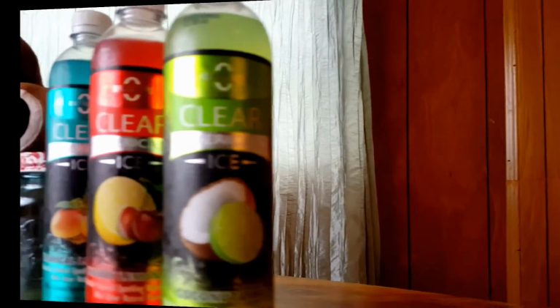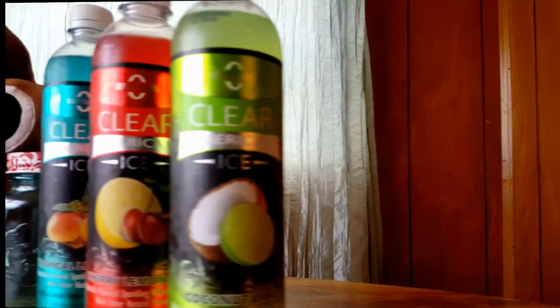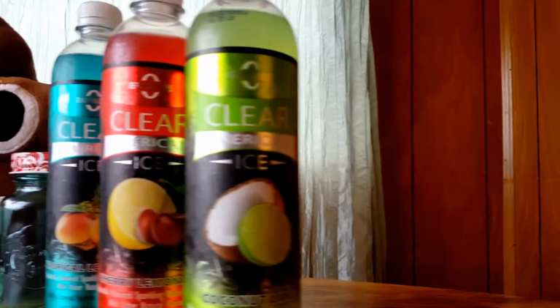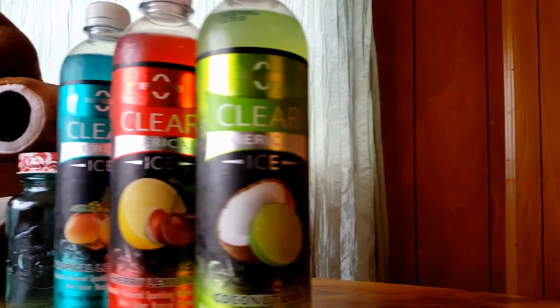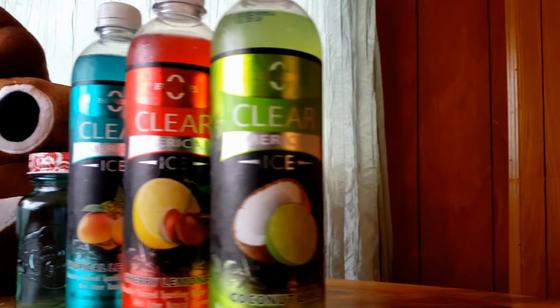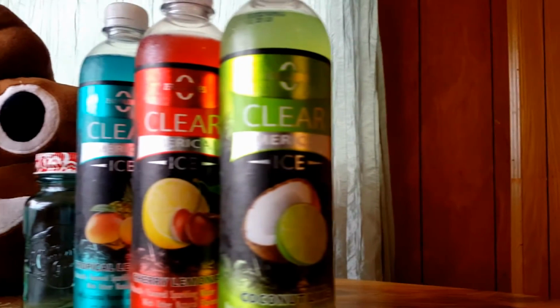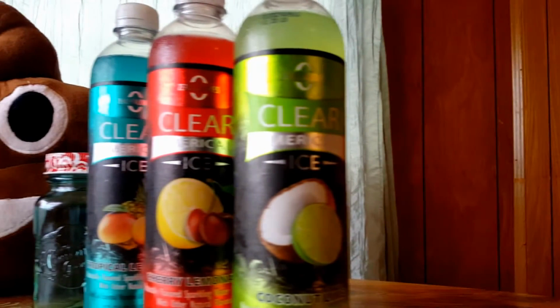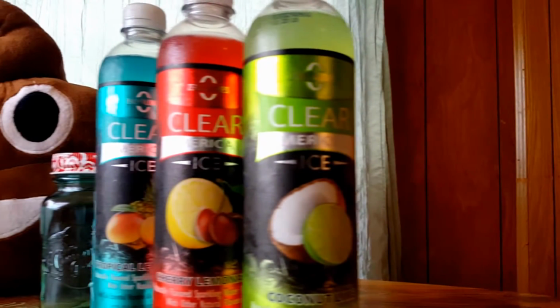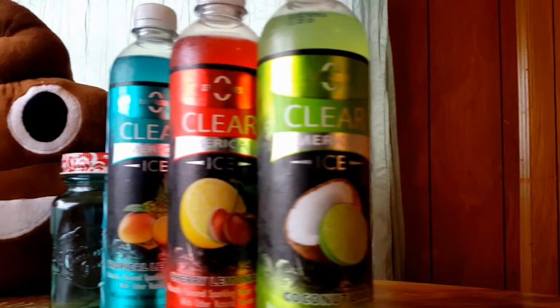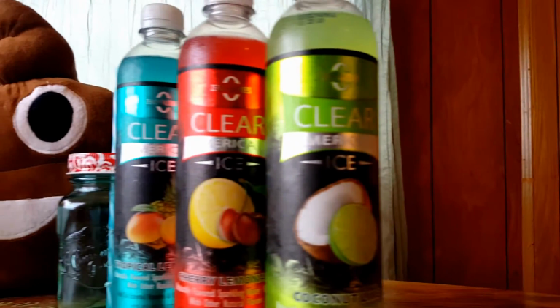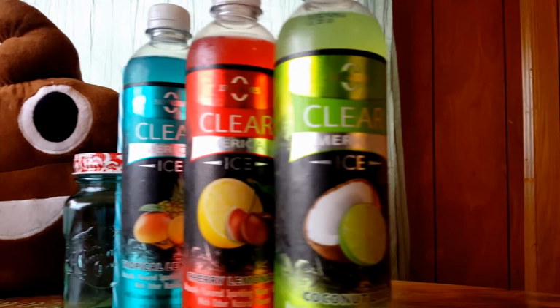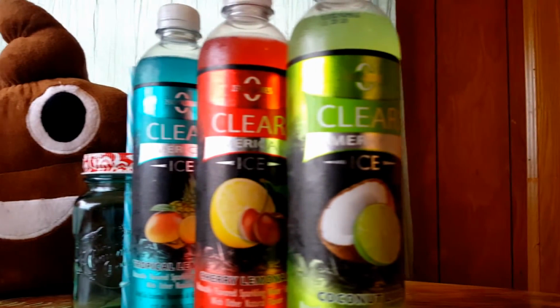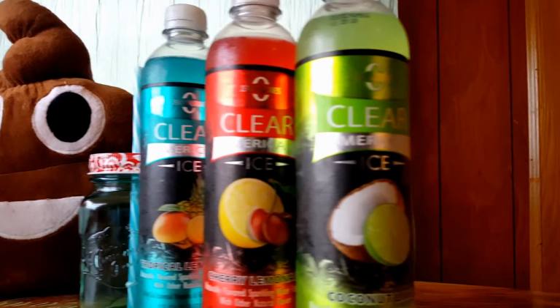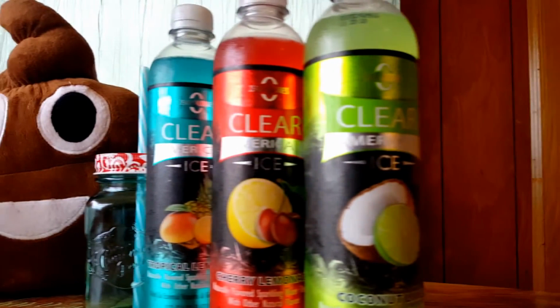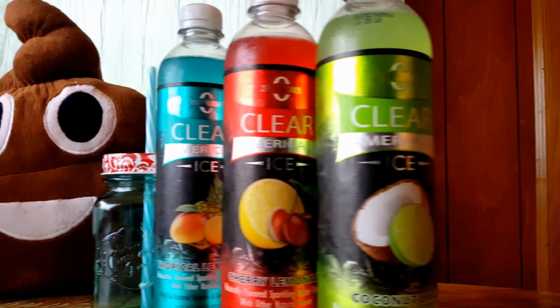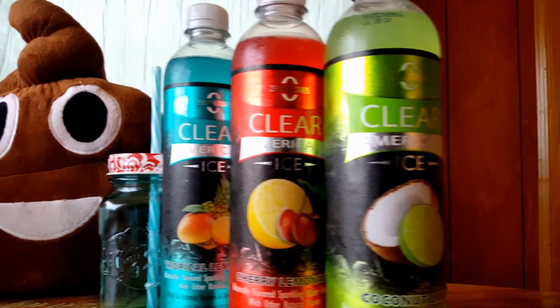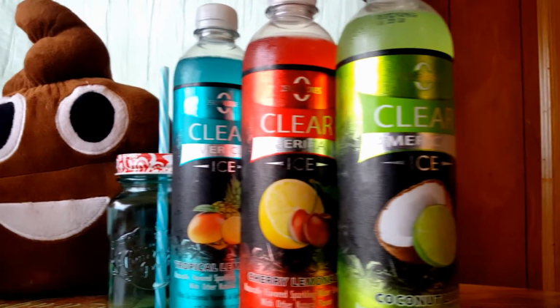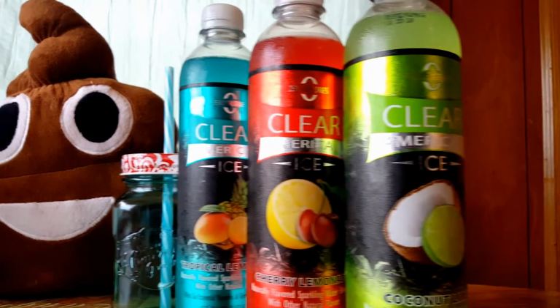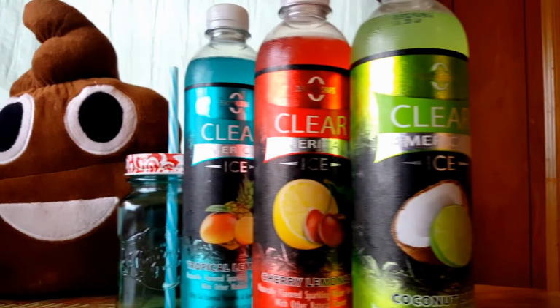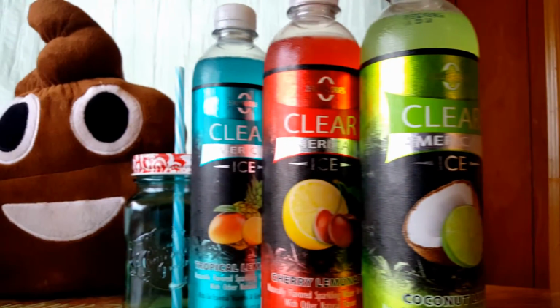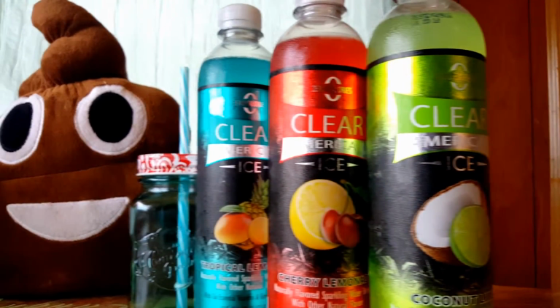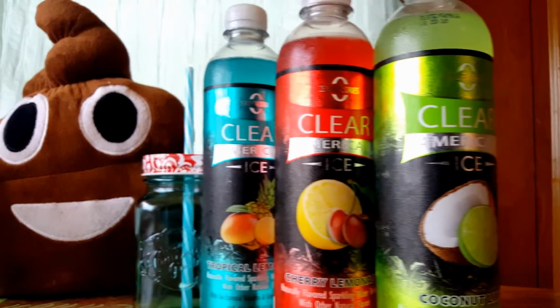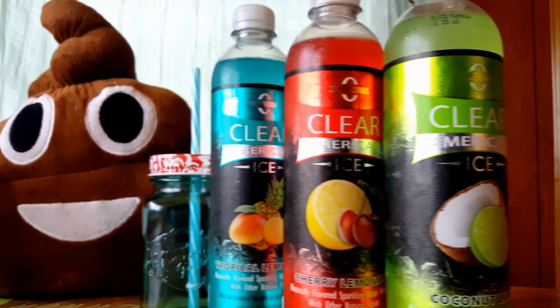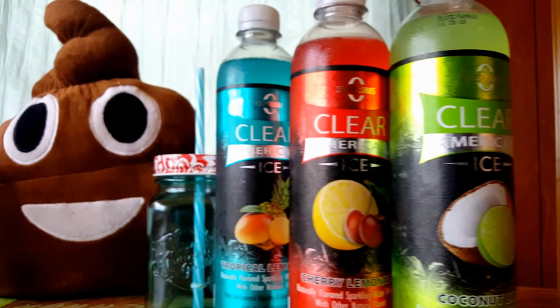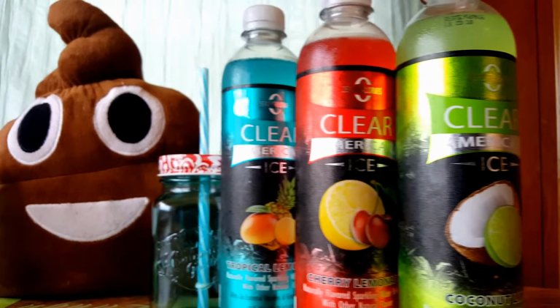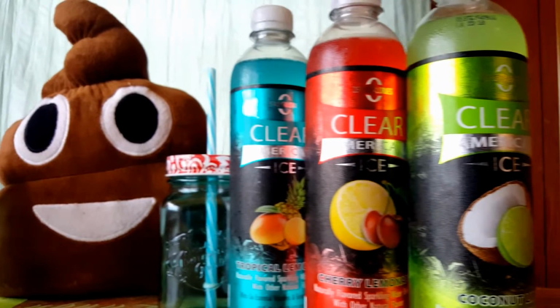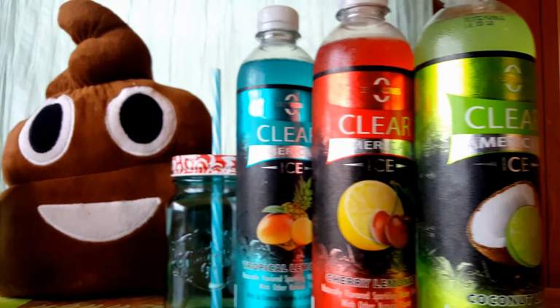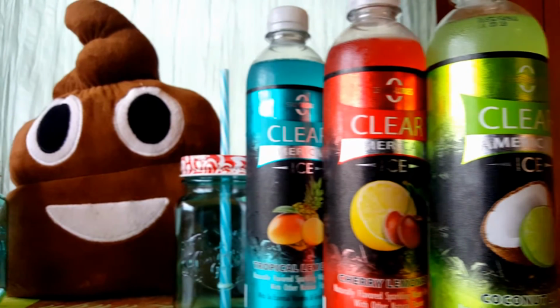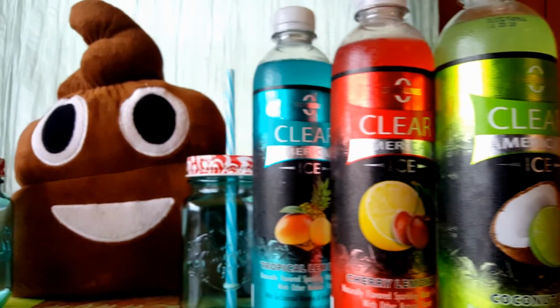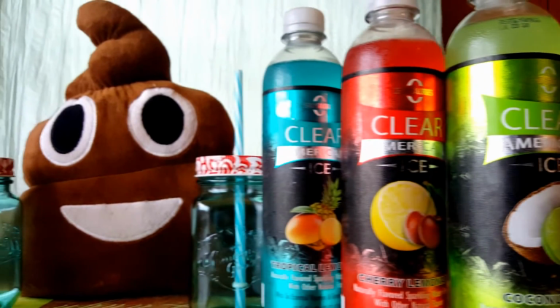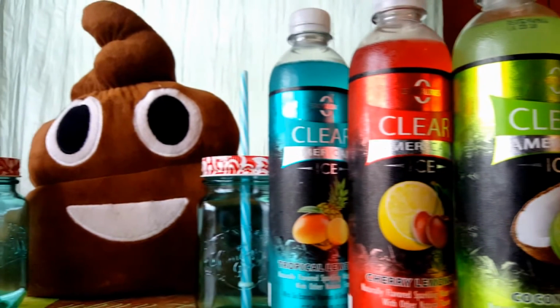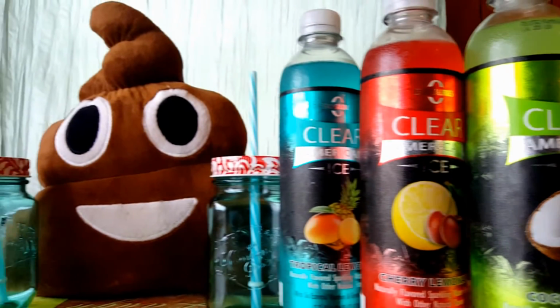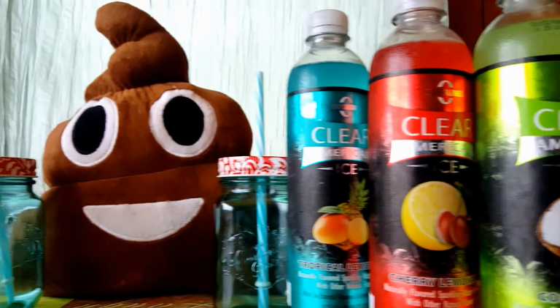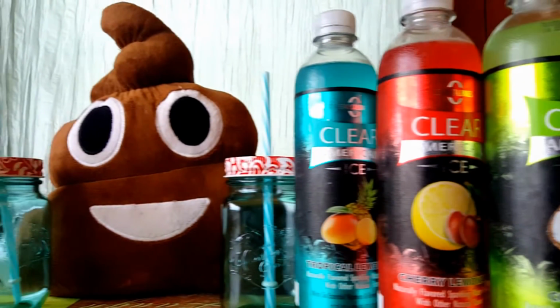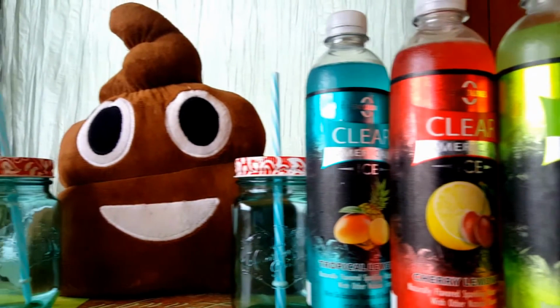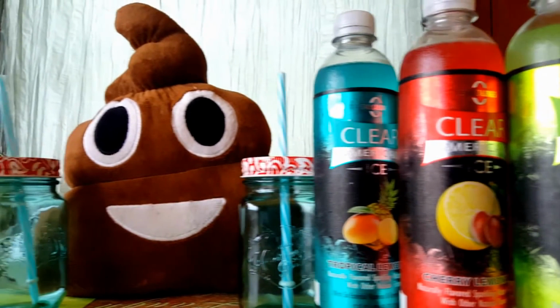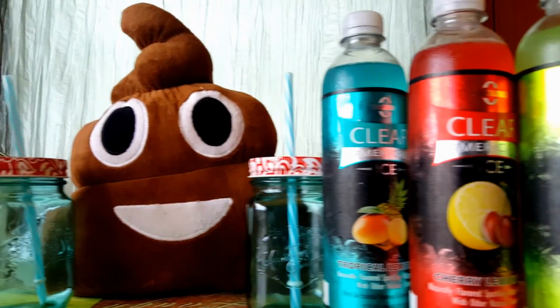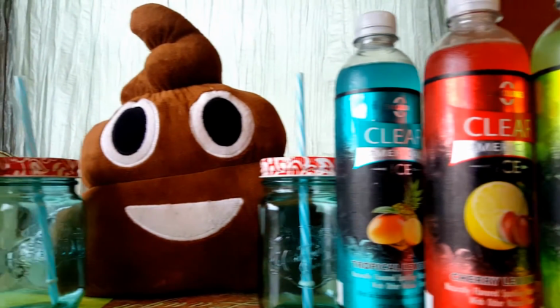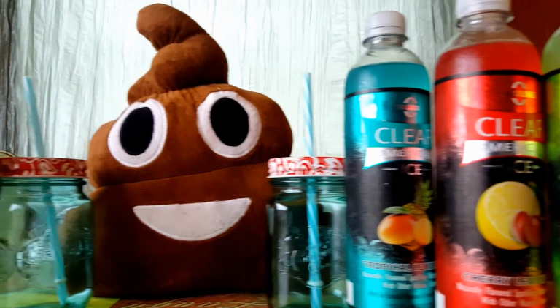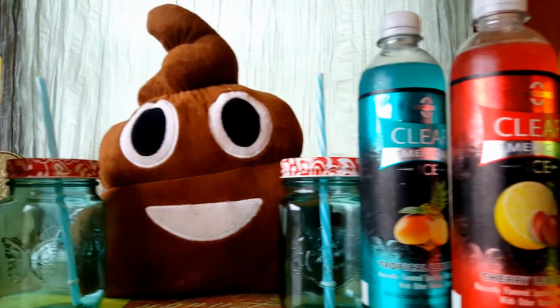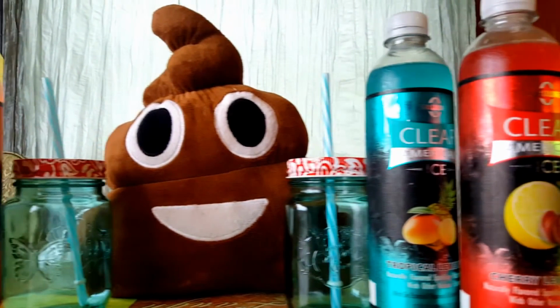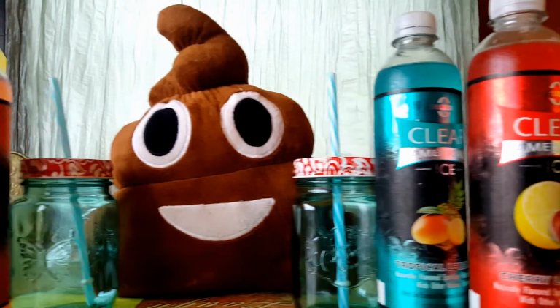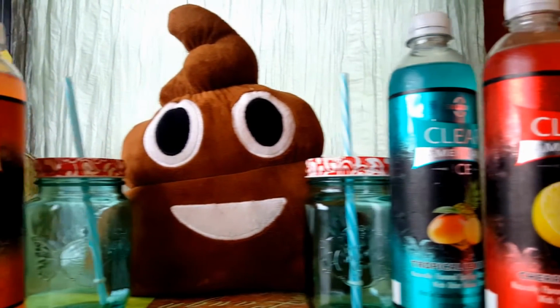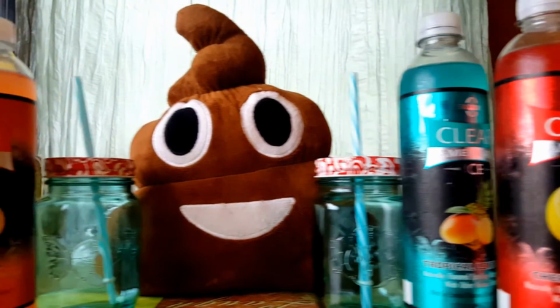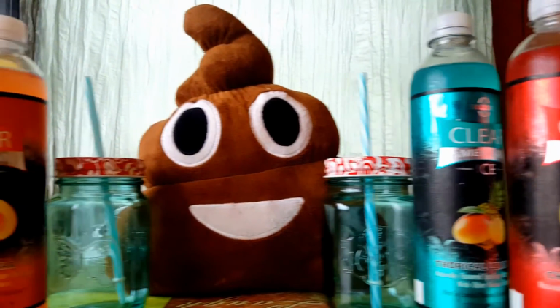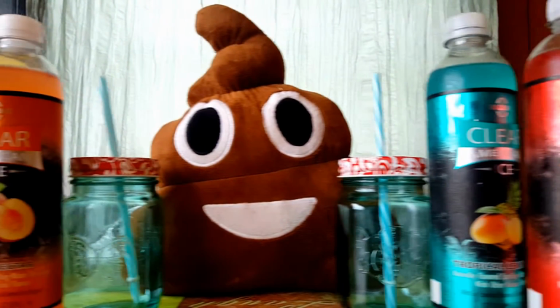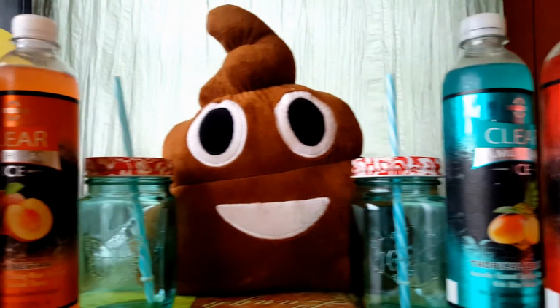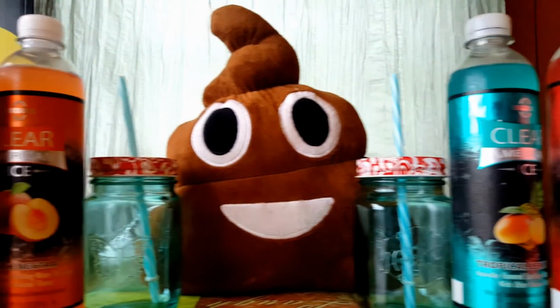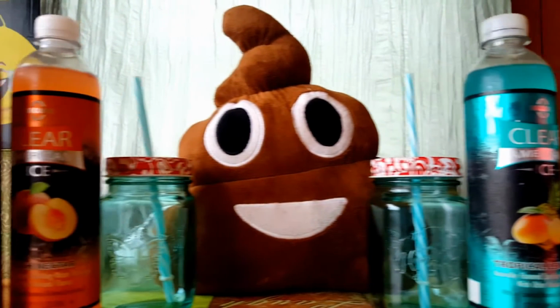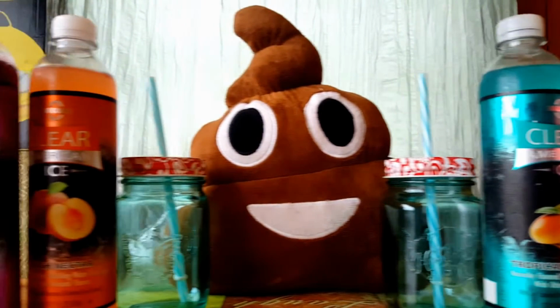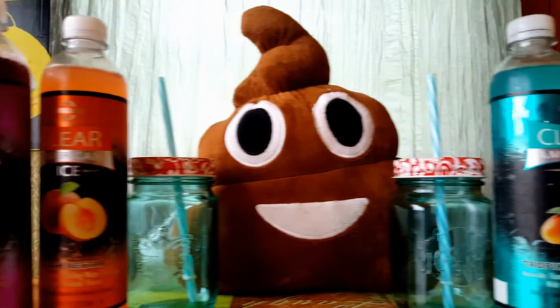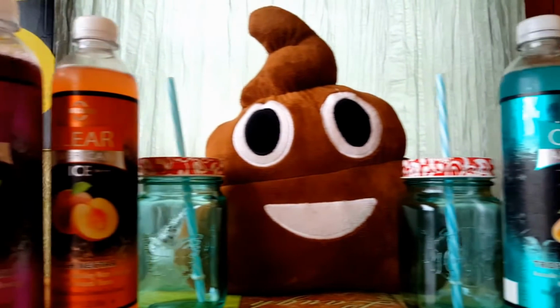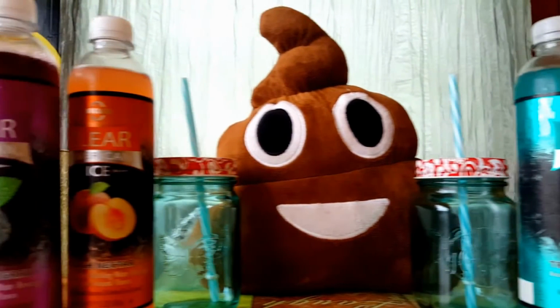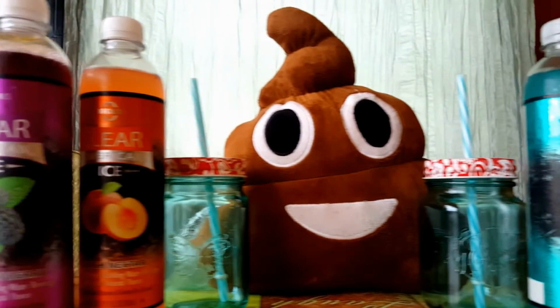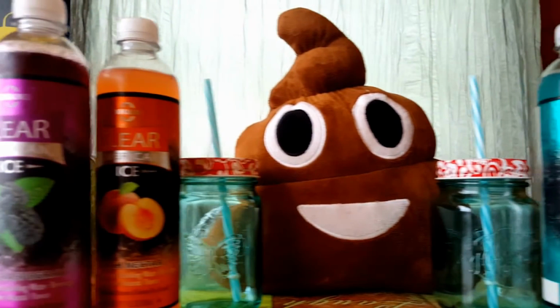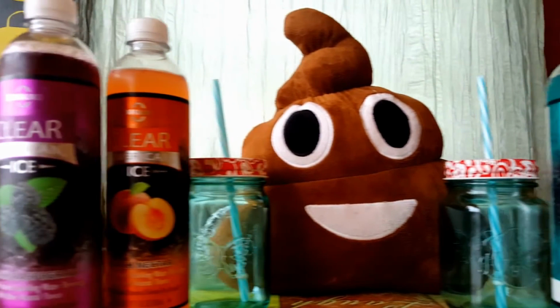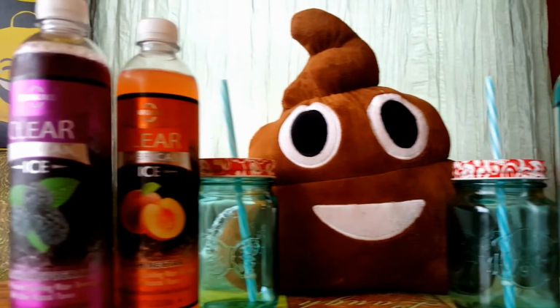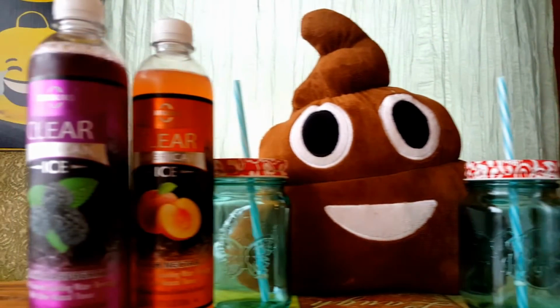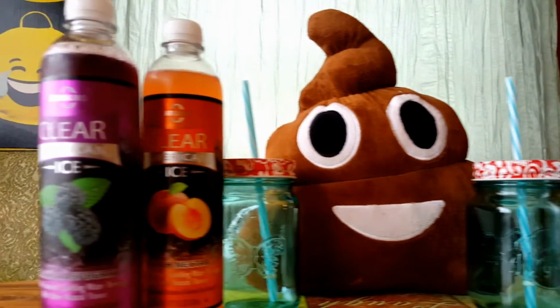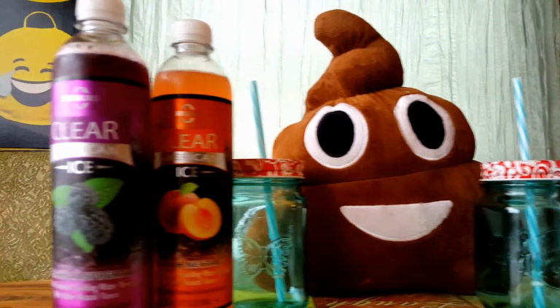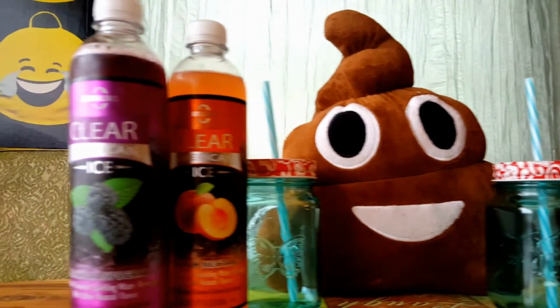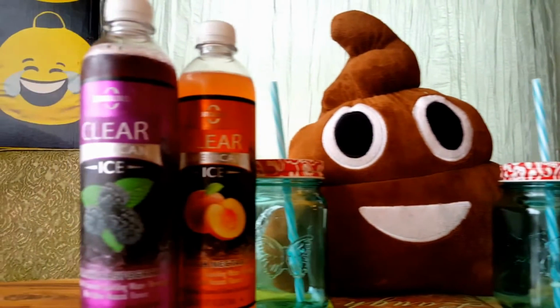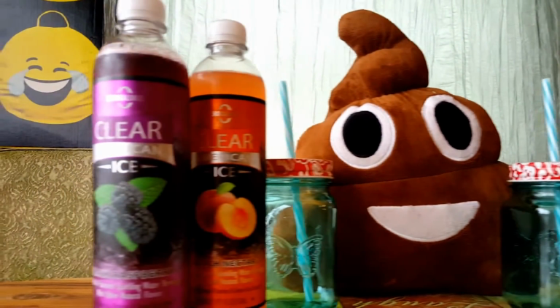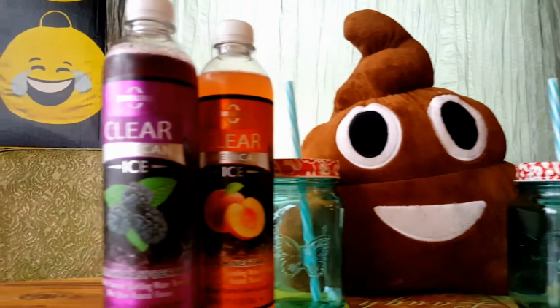It's Memorial Day weekend, and so we've decided to review all five flavors of the brand new Clear American Ice. Let's check it out.